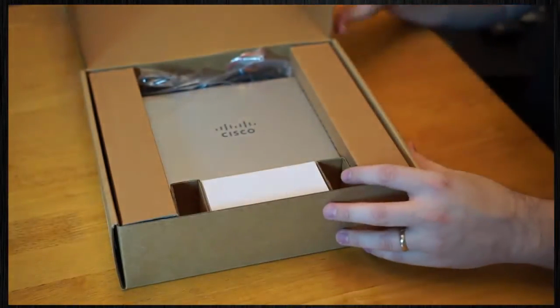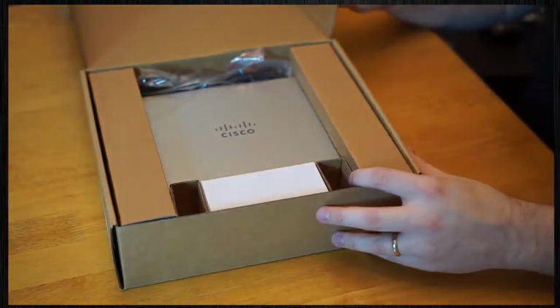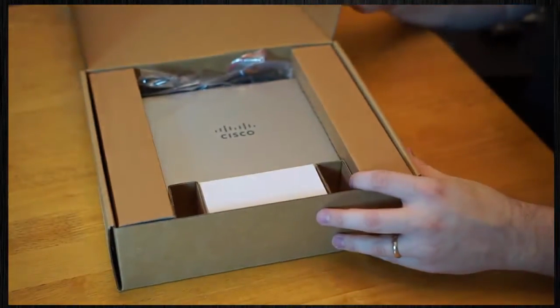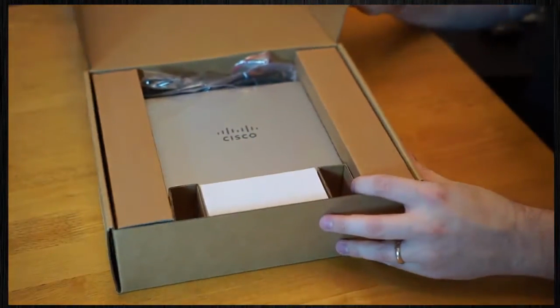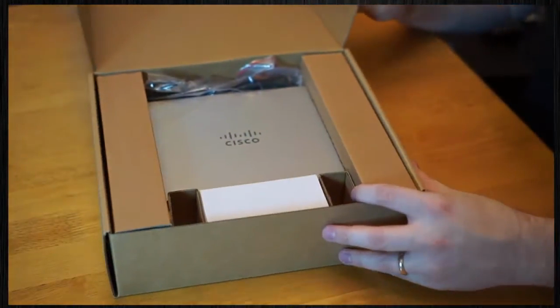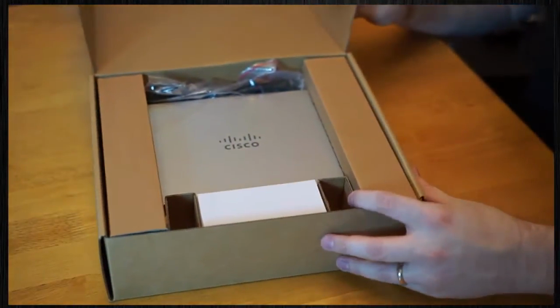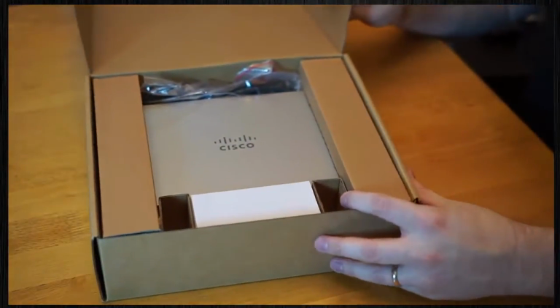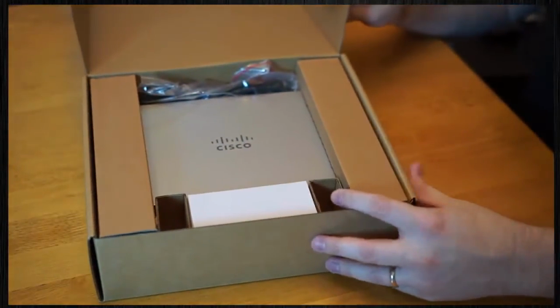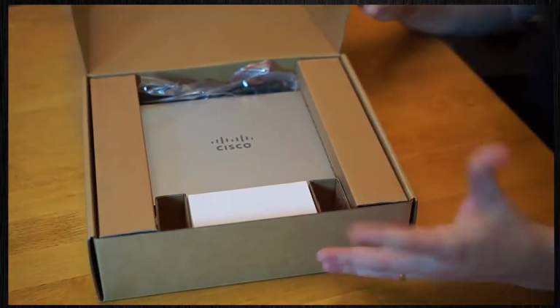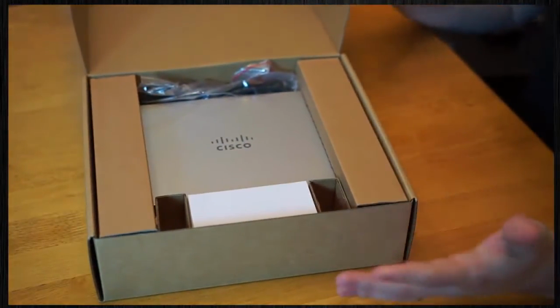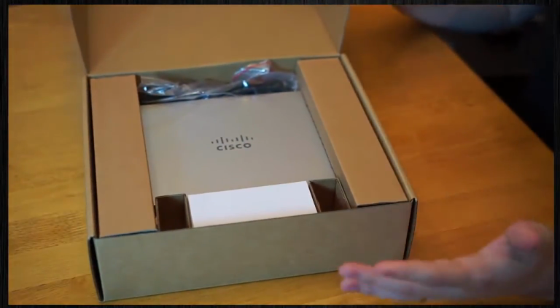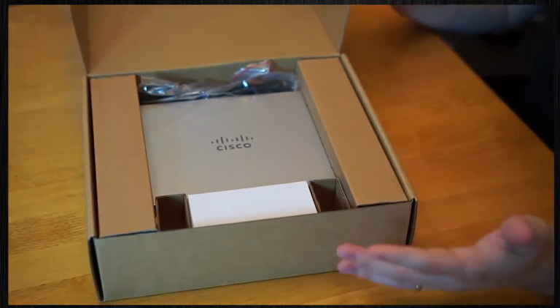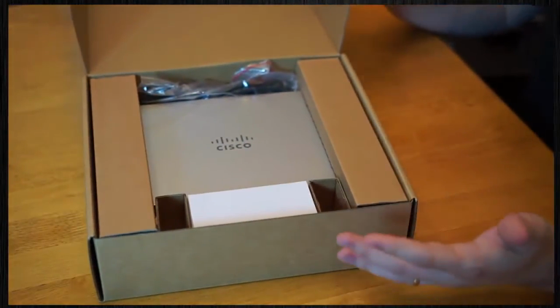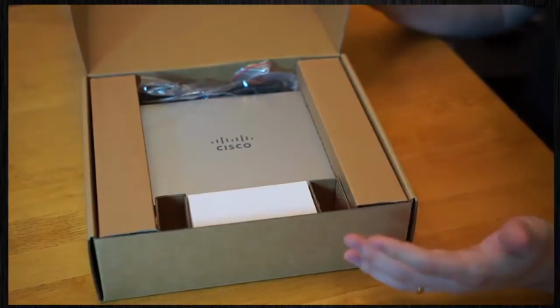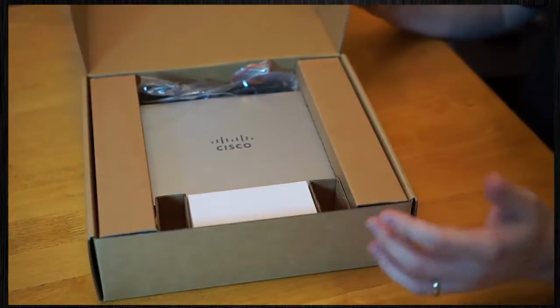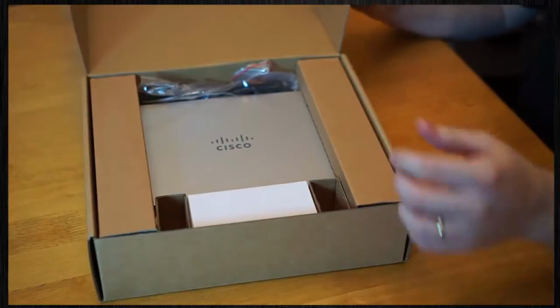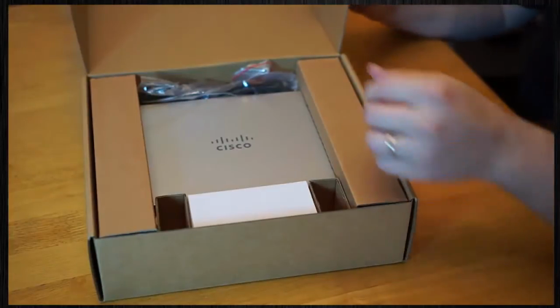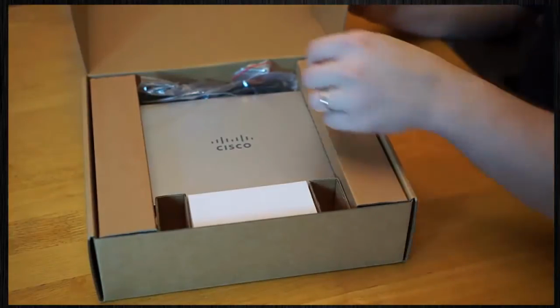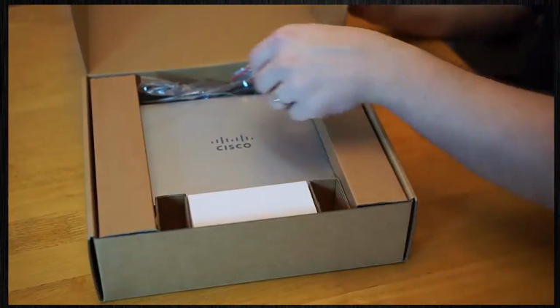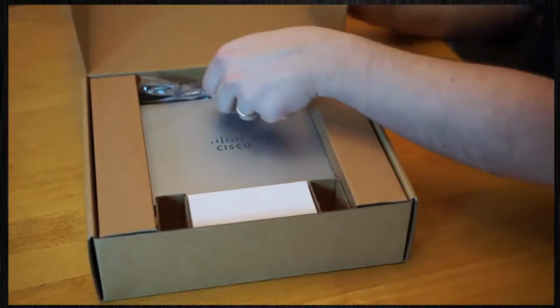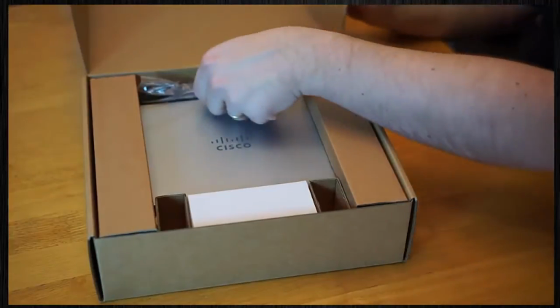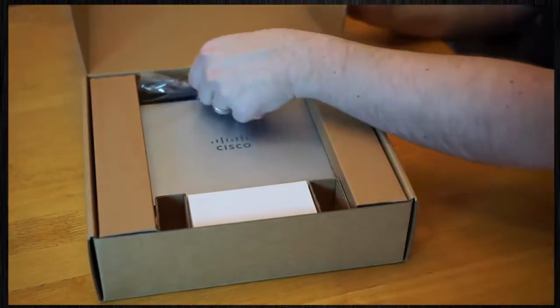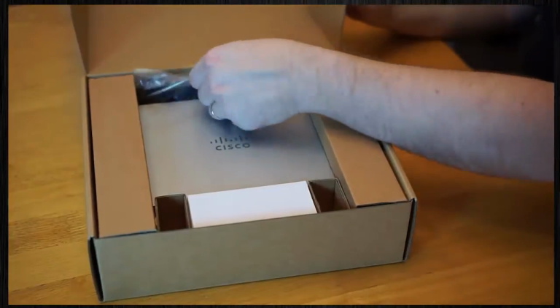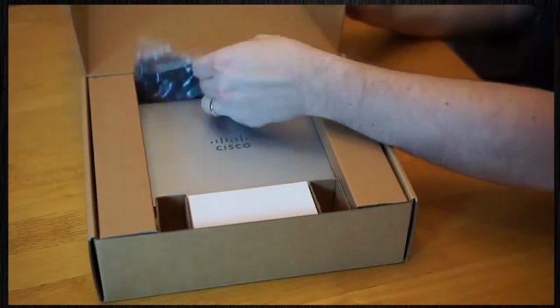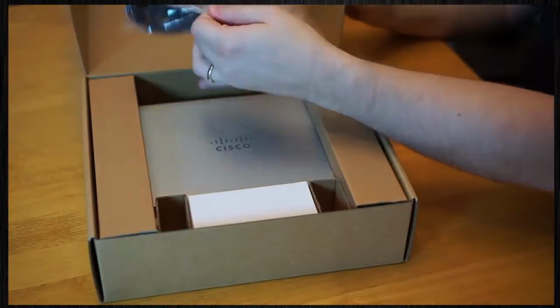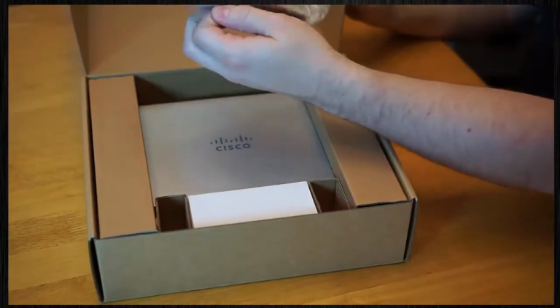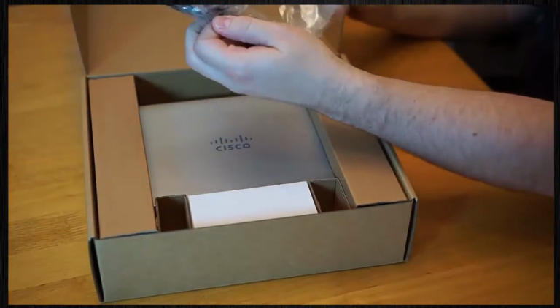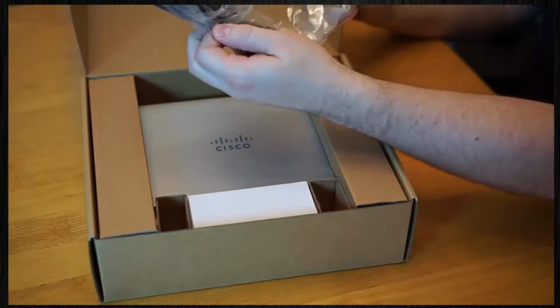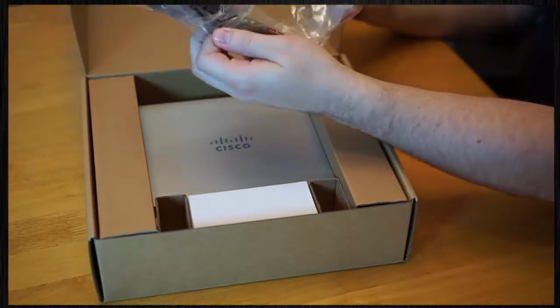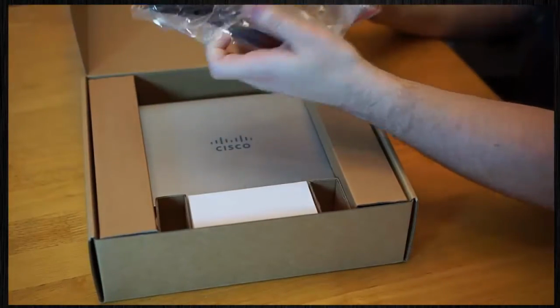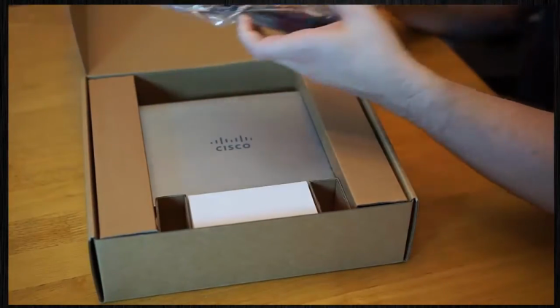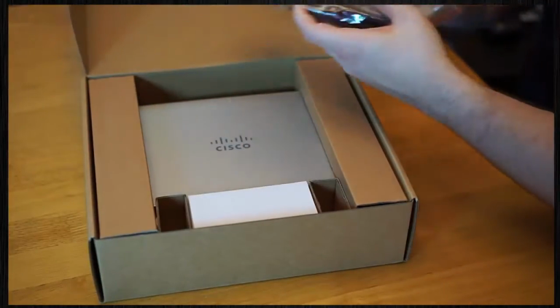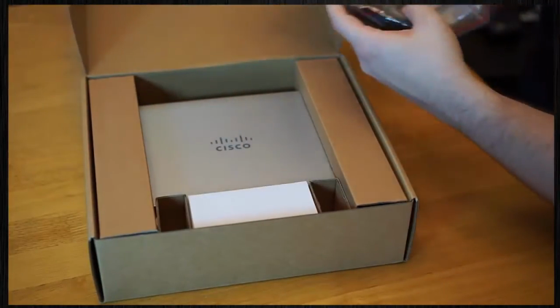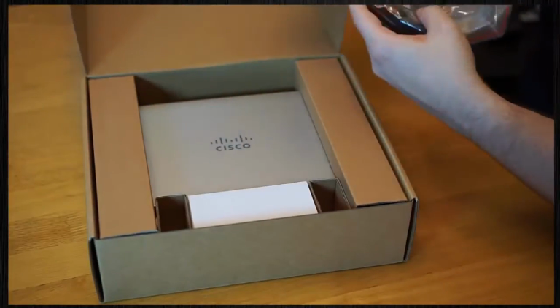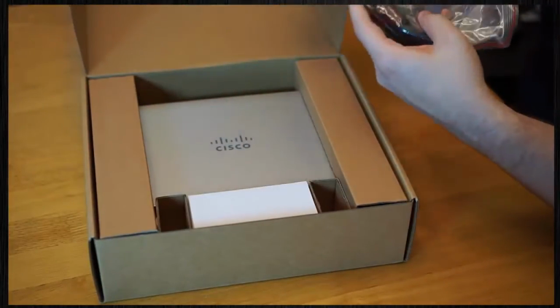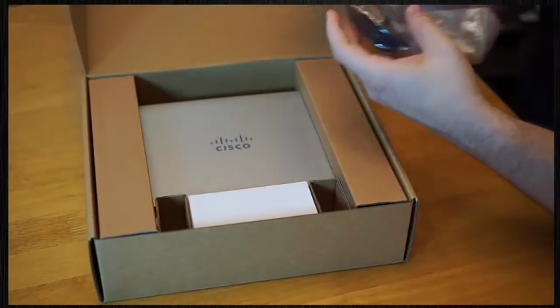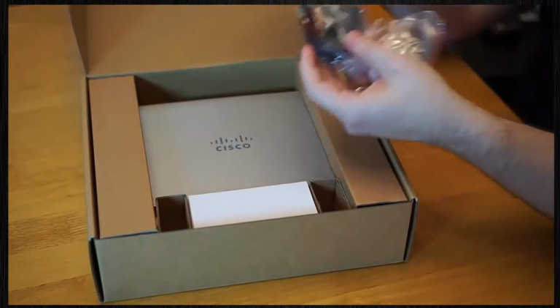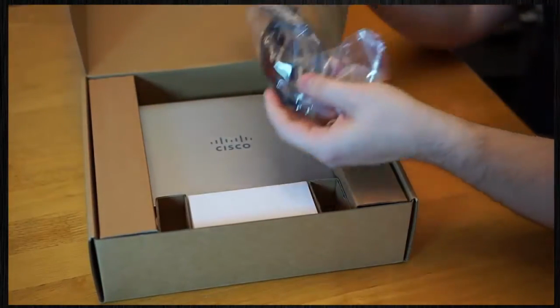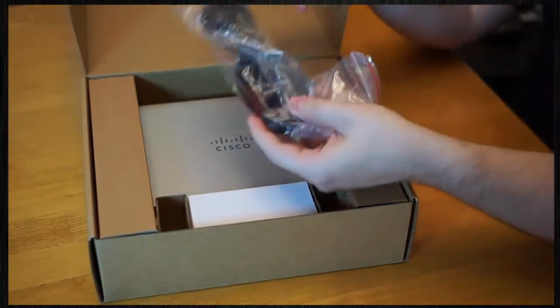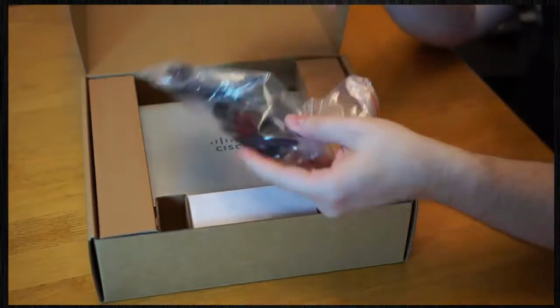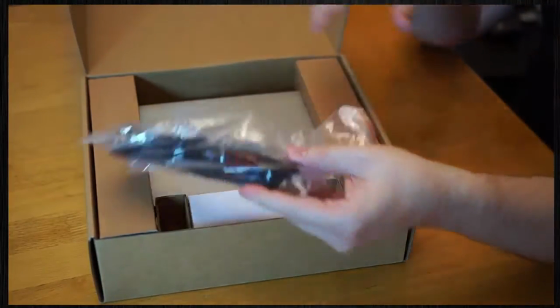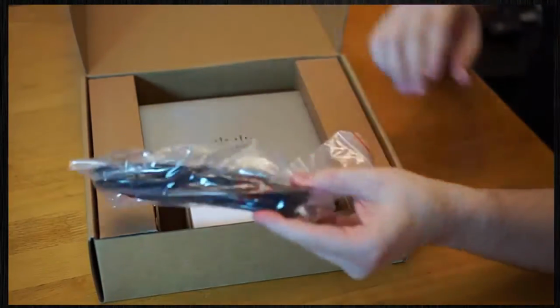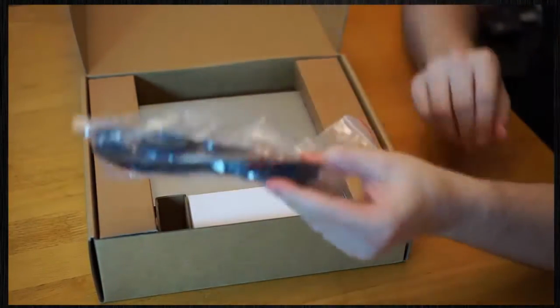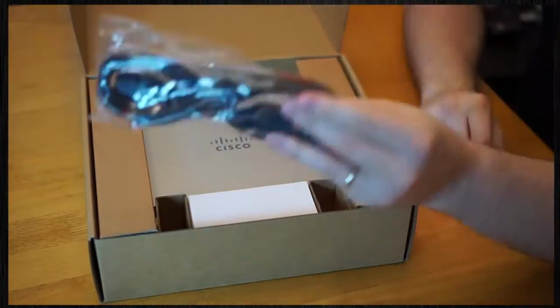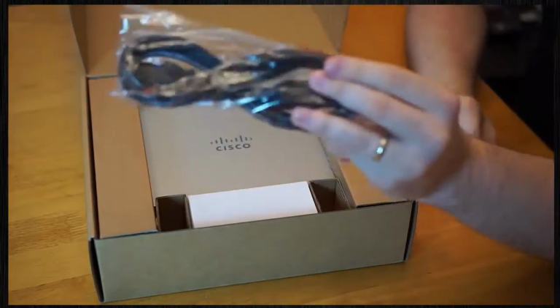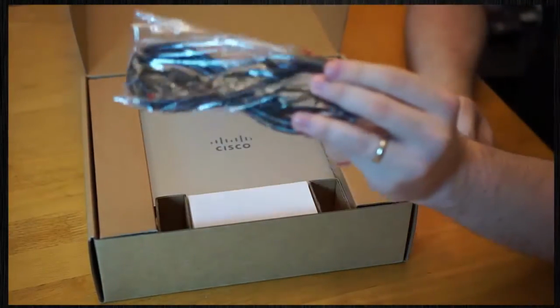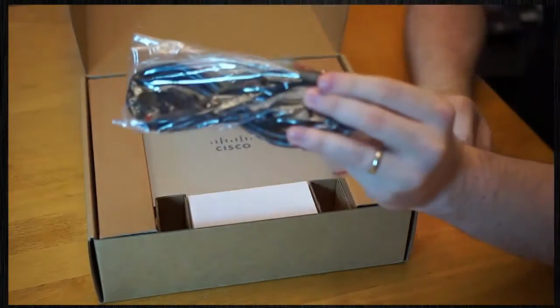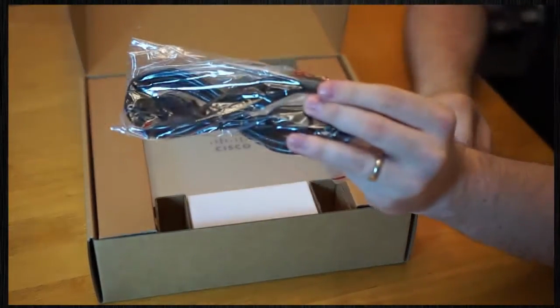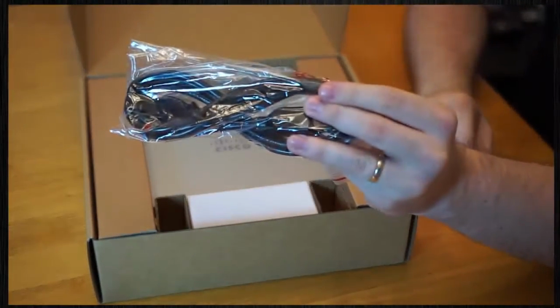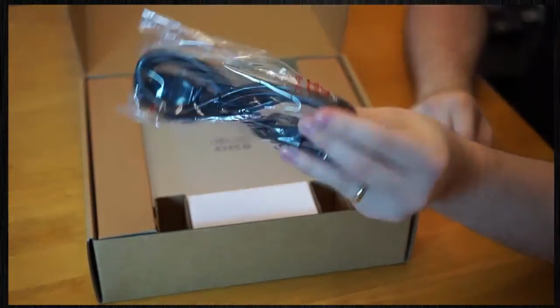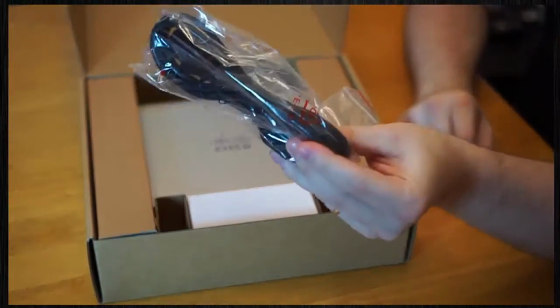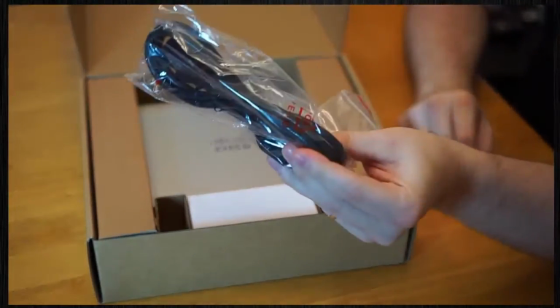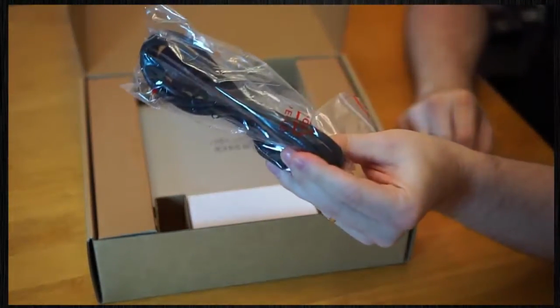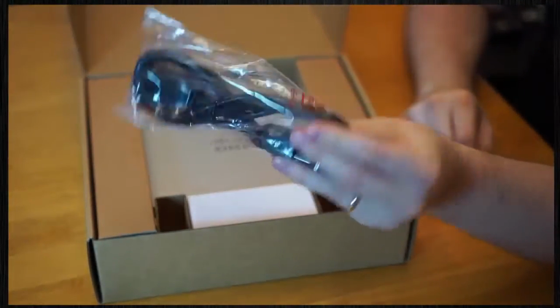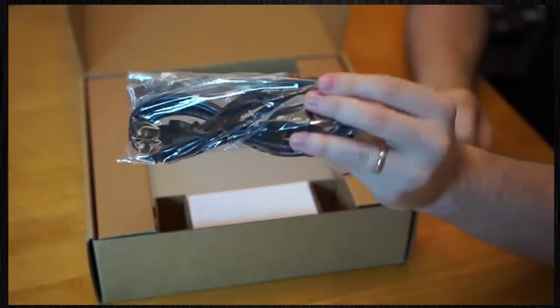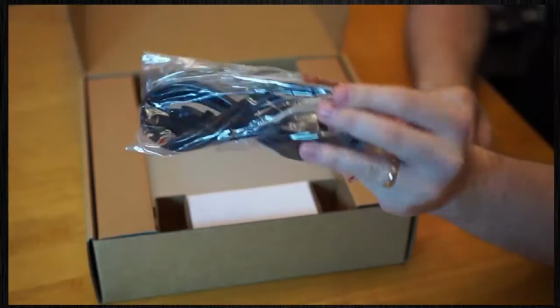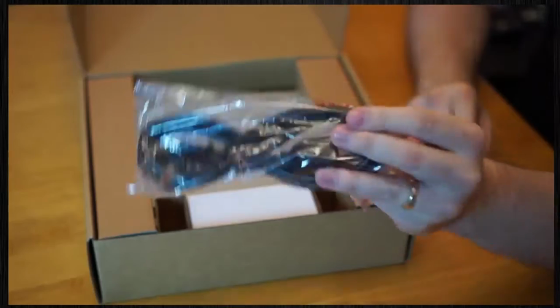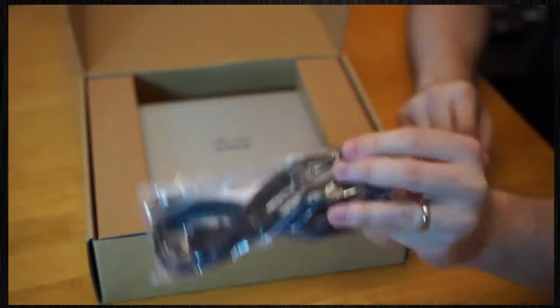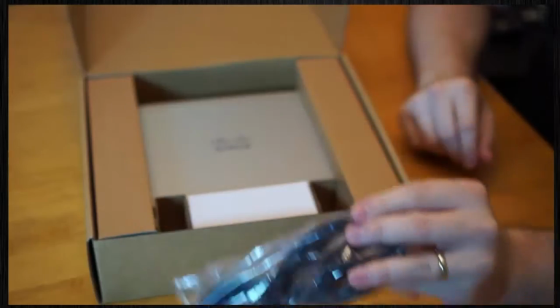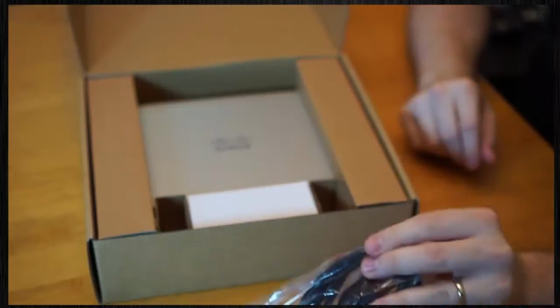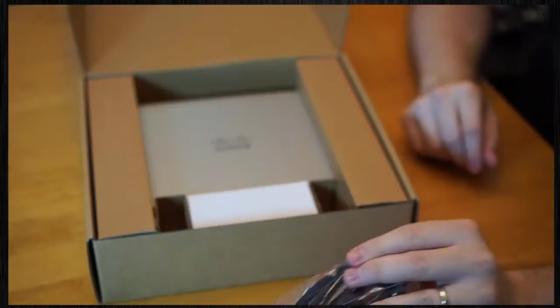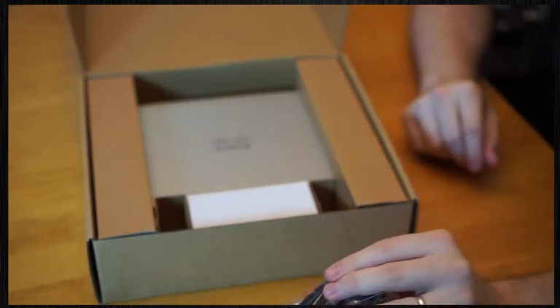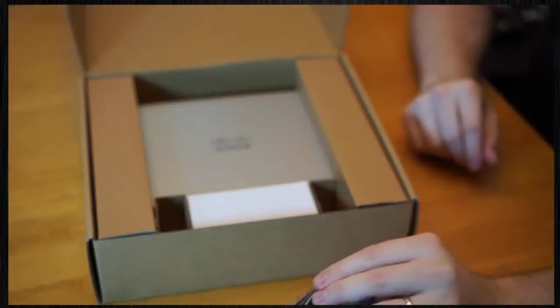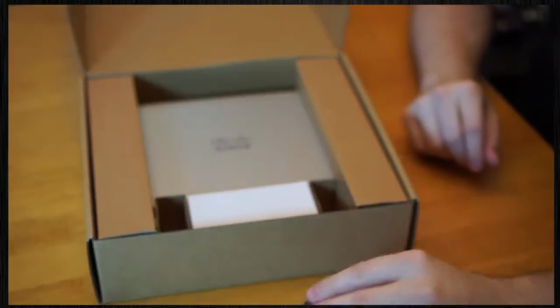So what else we got? Looks like the power cable — nothing all that fancy there. Standard power cable.